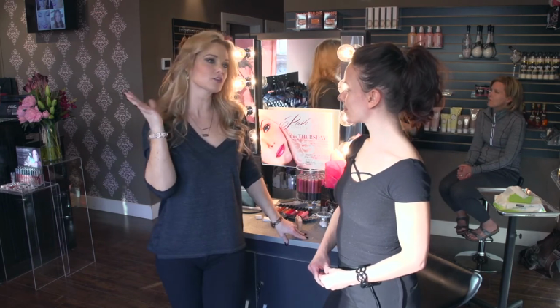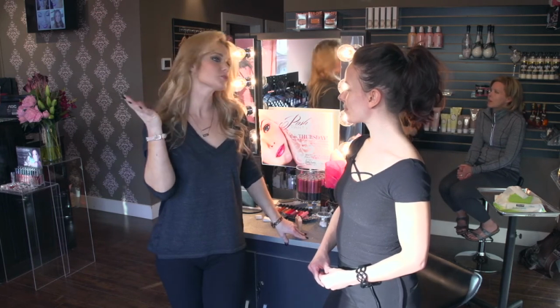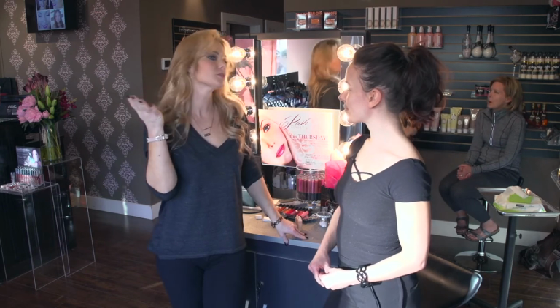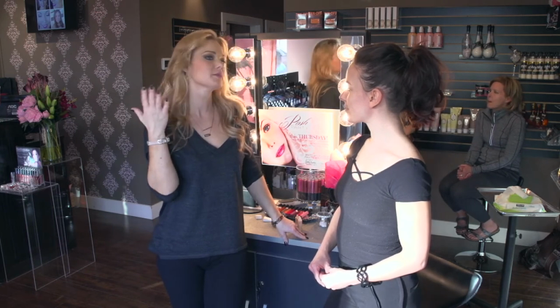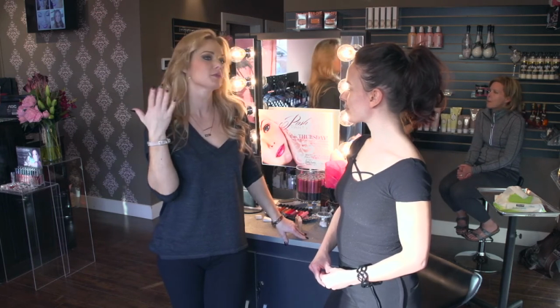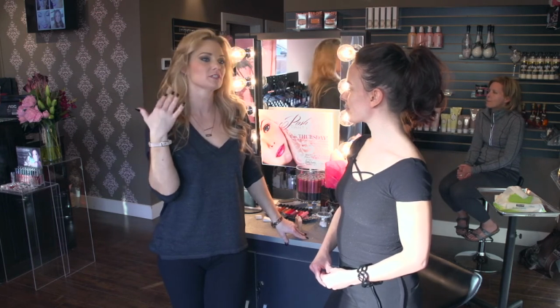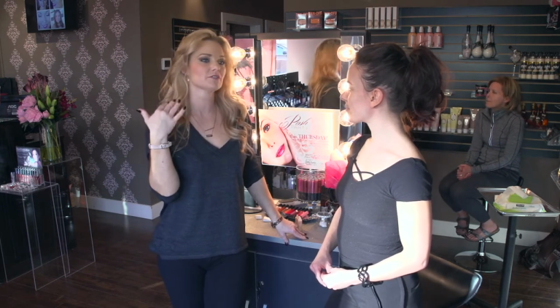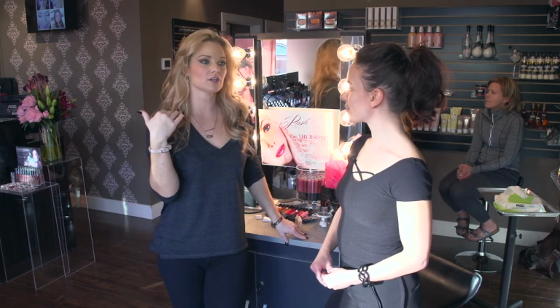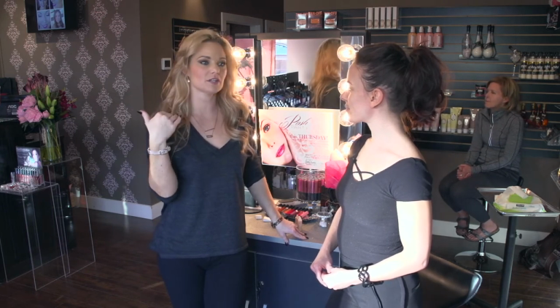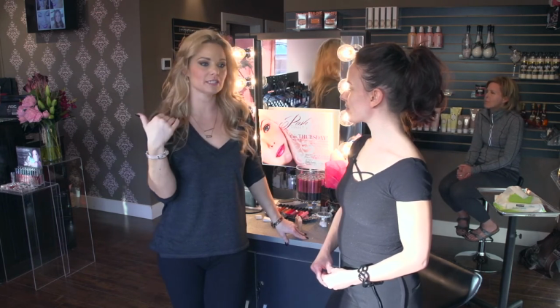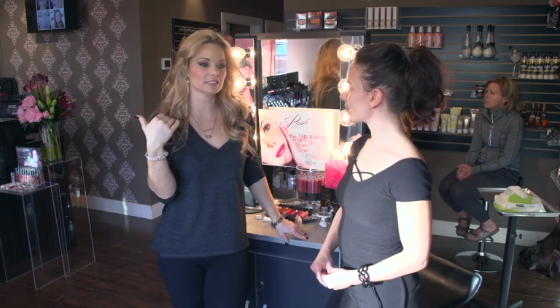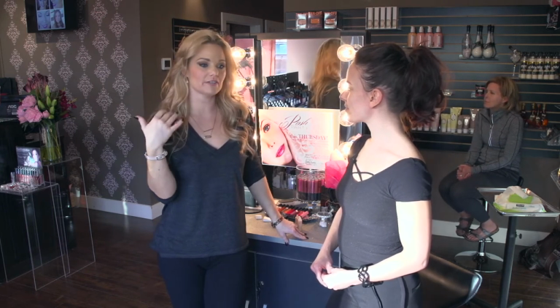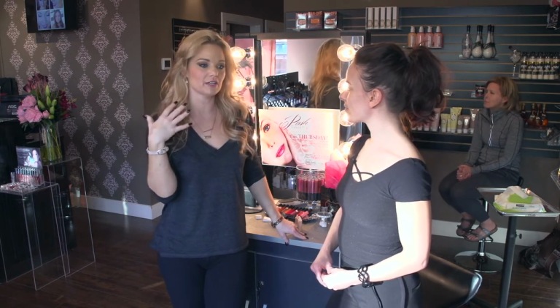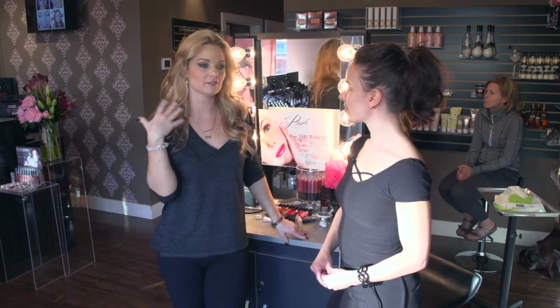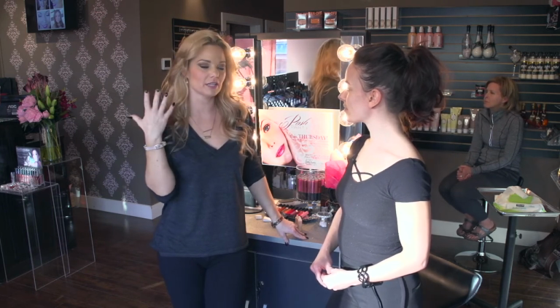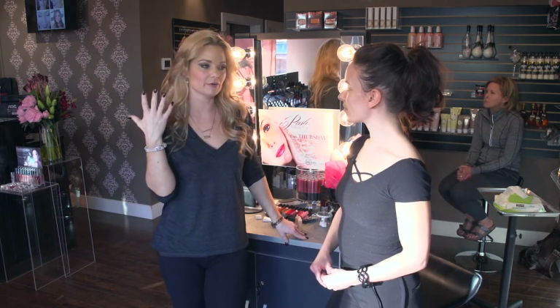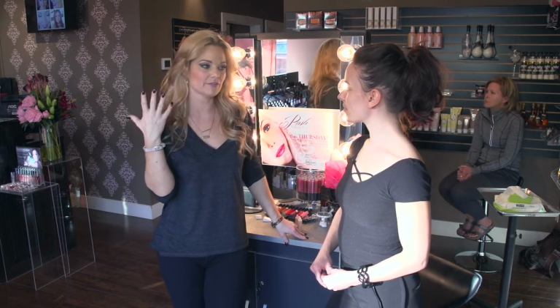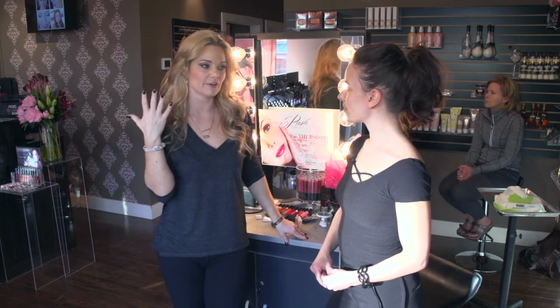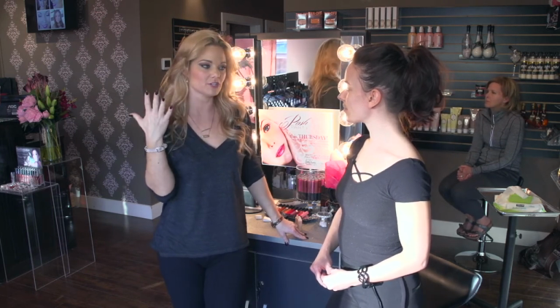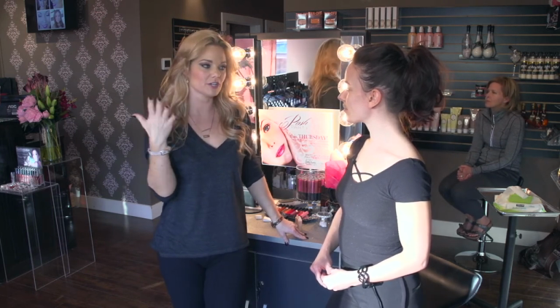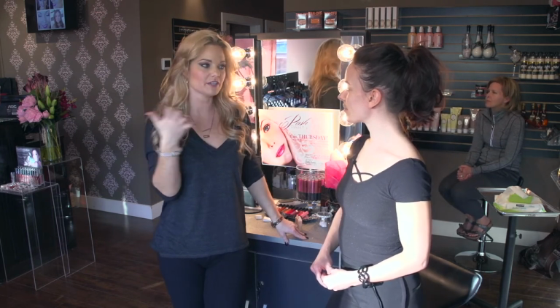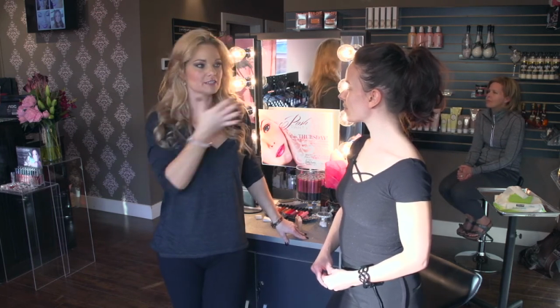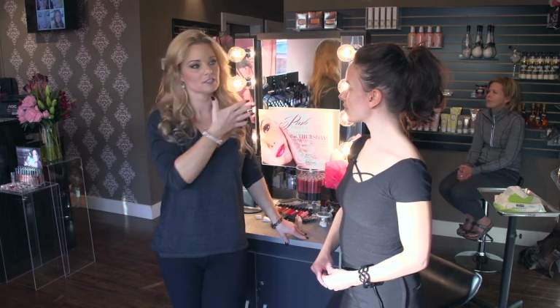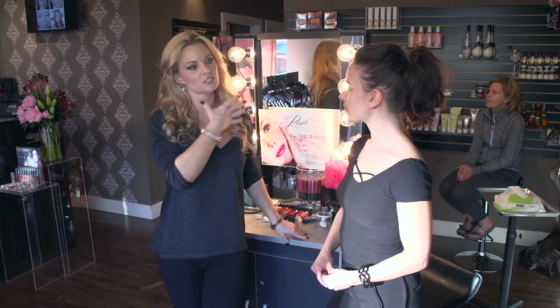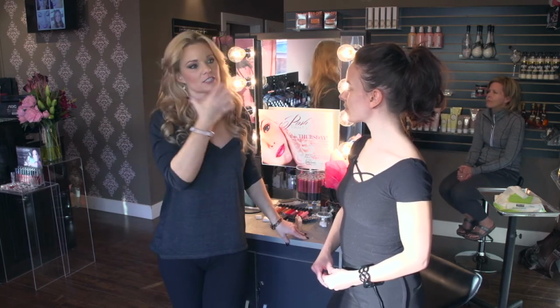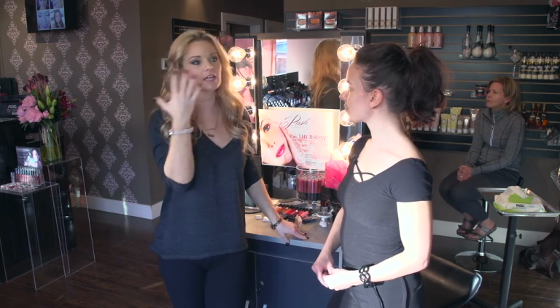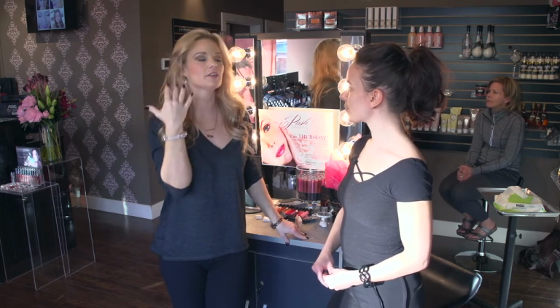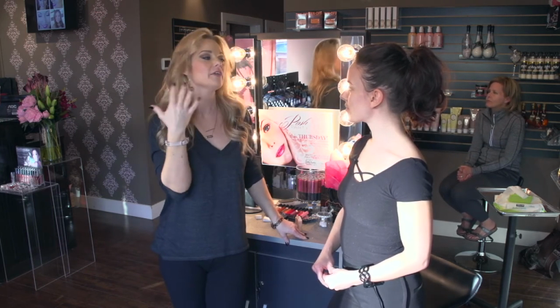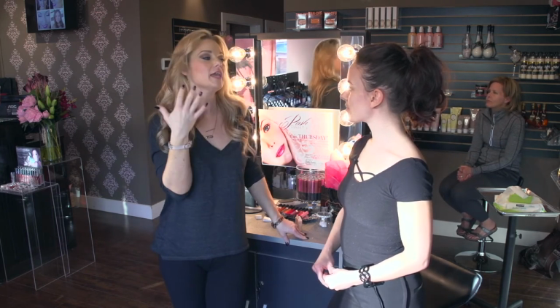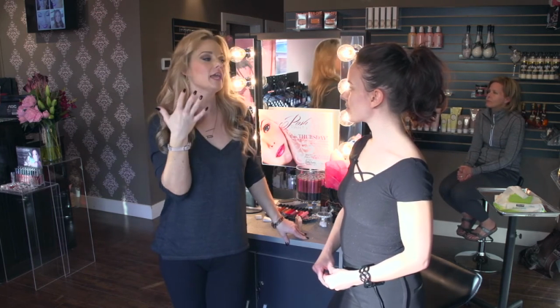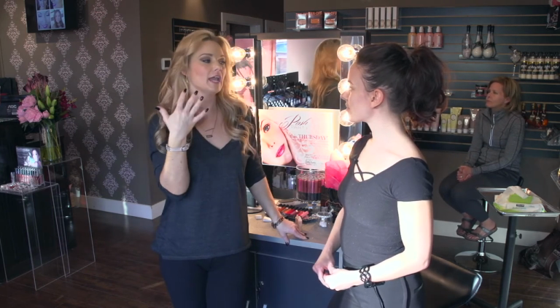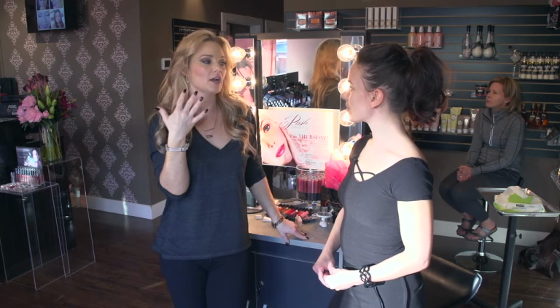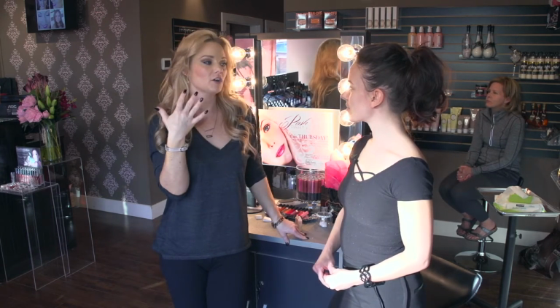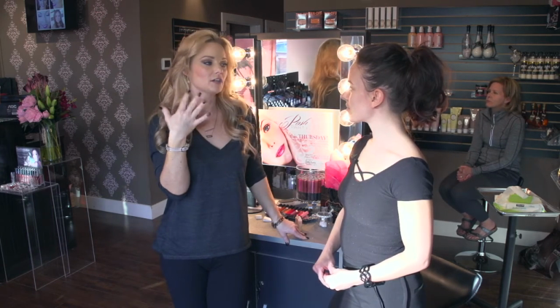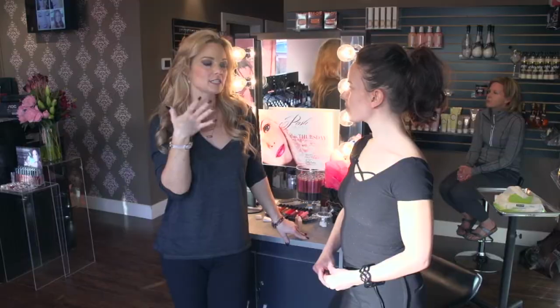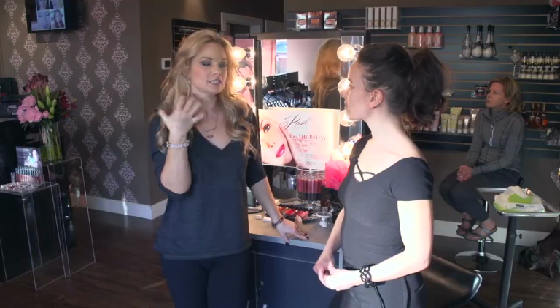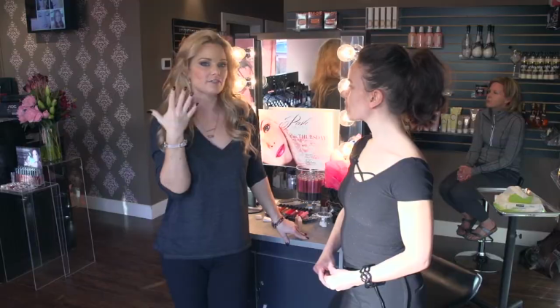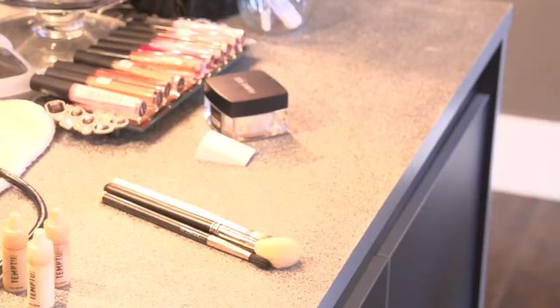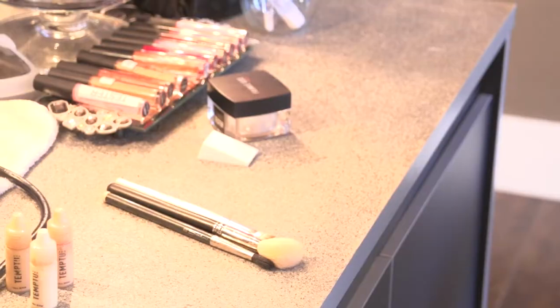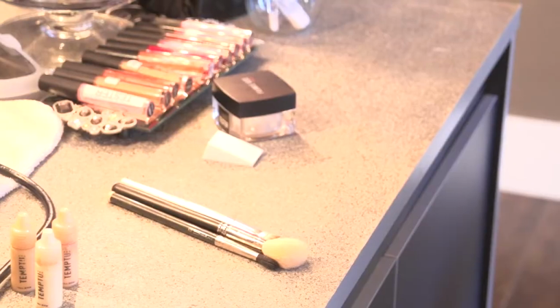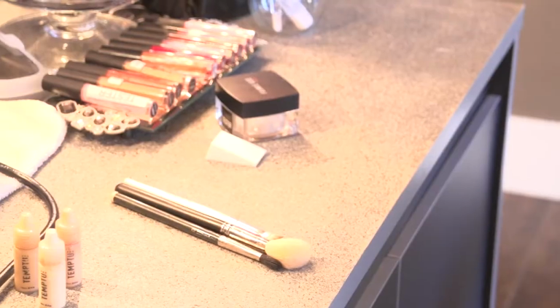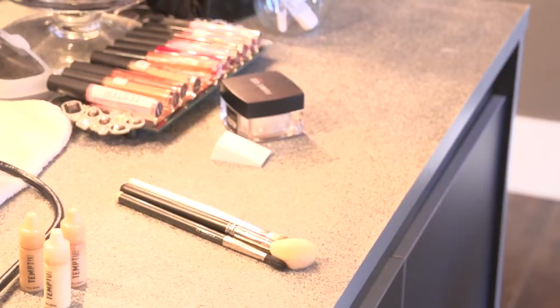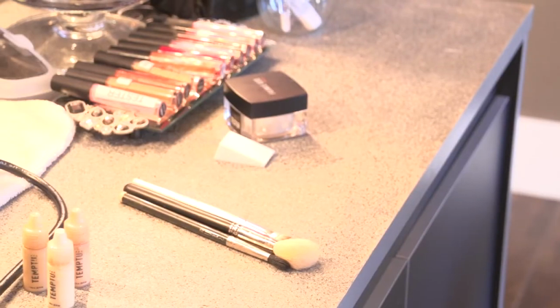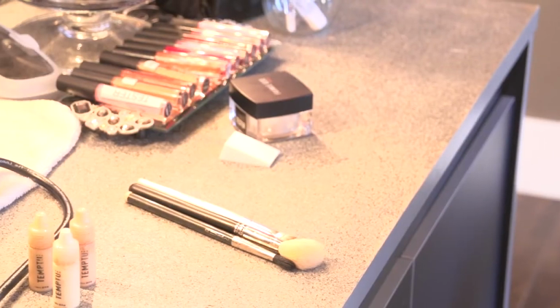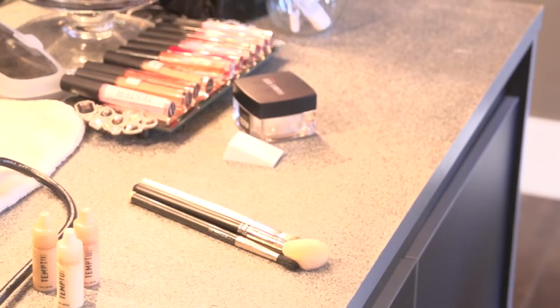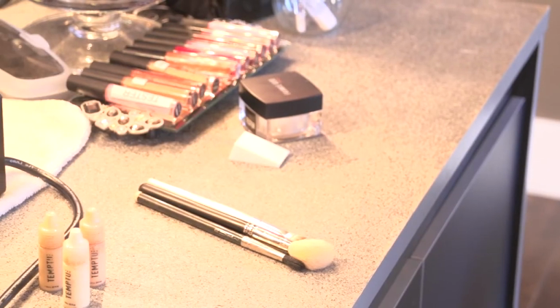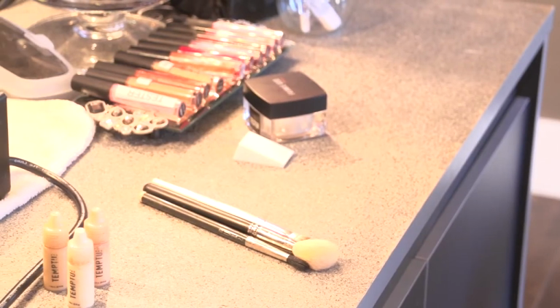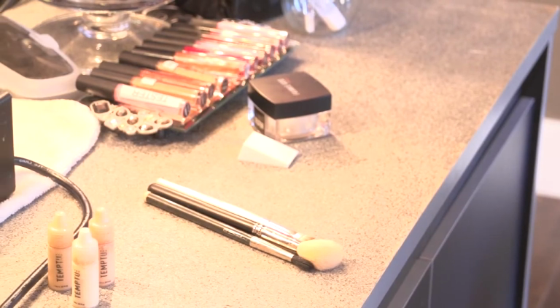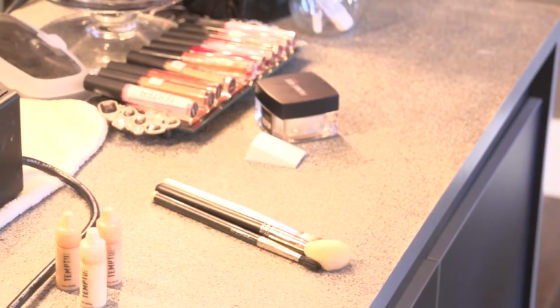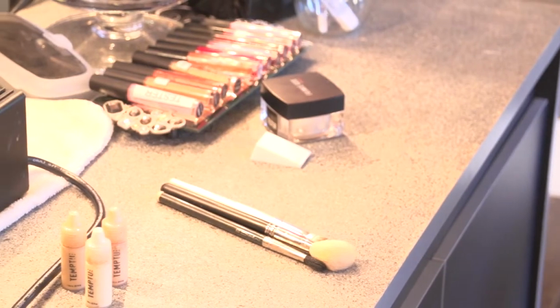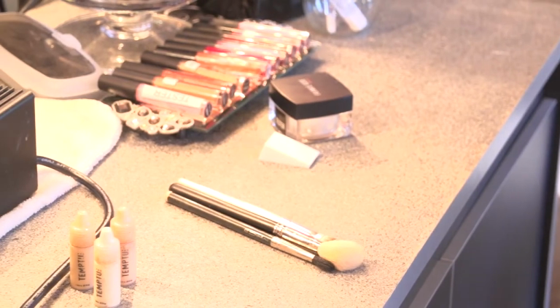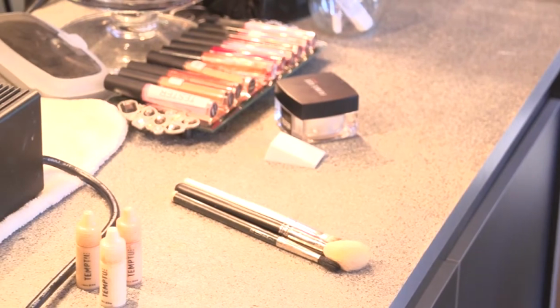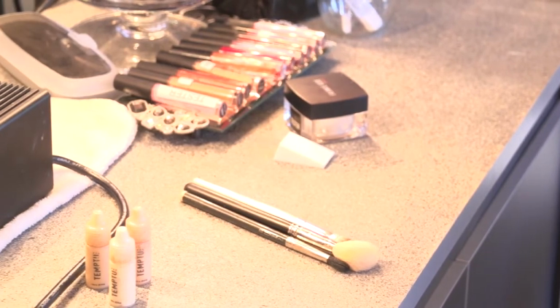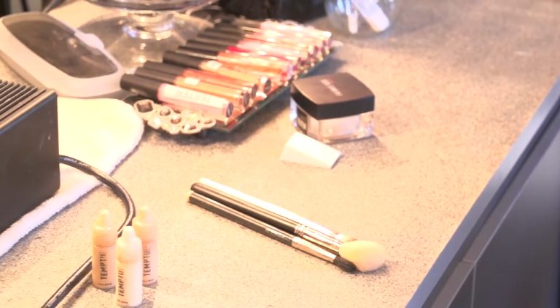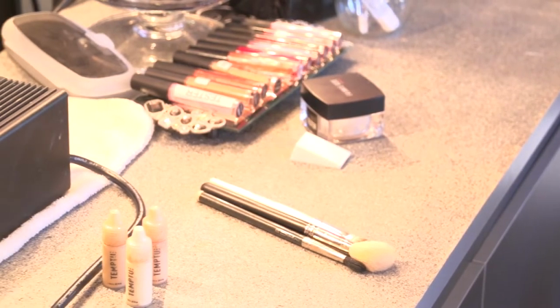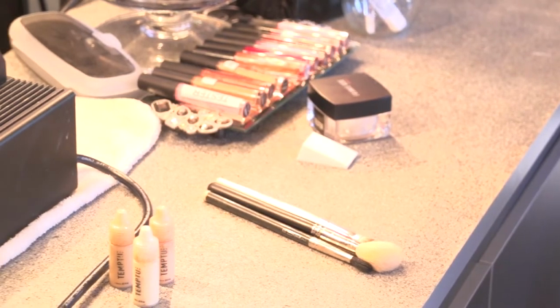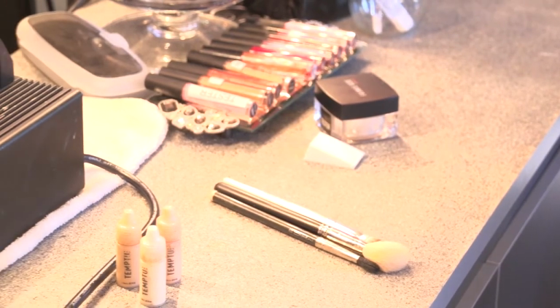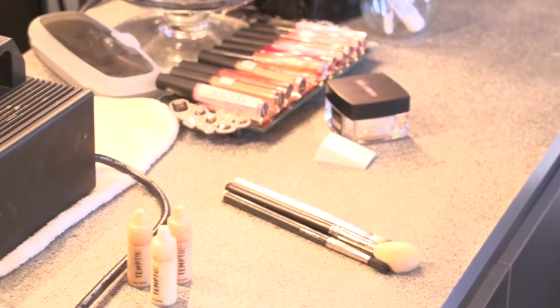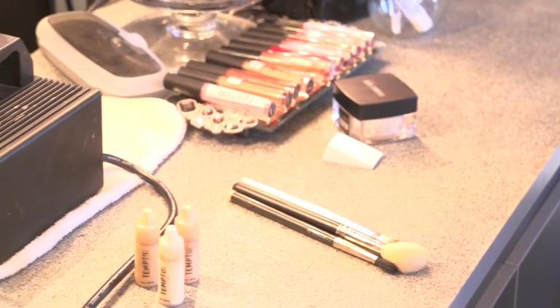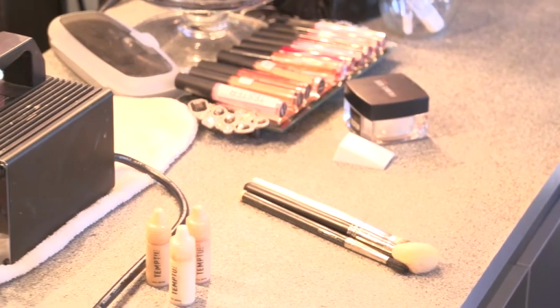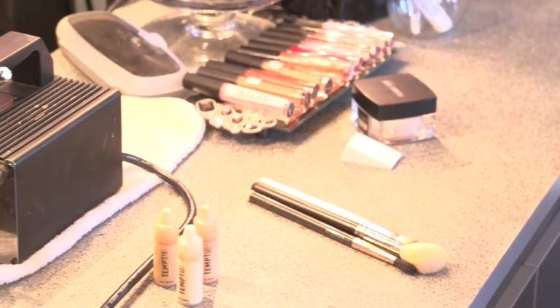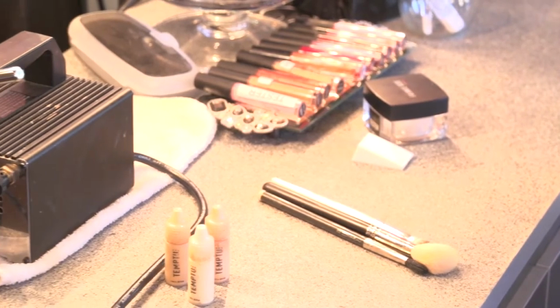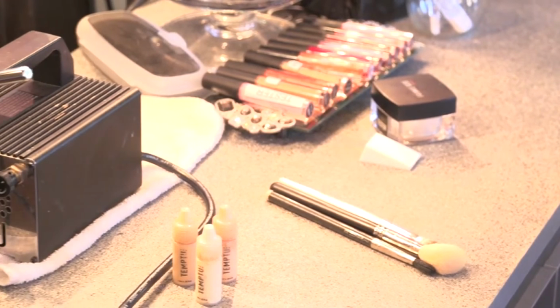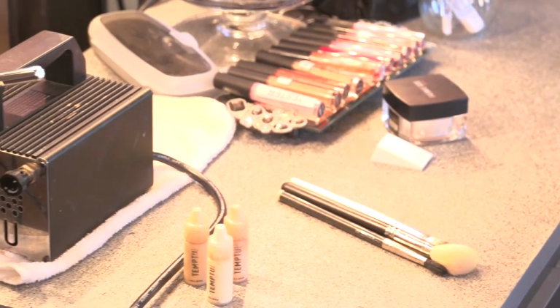There are no brush strokes. Most of our clients find it really refreshing because it feels like air — it doesn't feel like heavy makeup on the skin, although it covers completely.